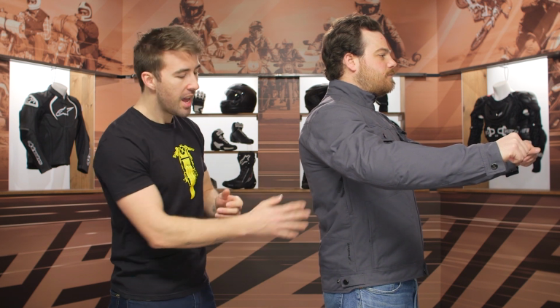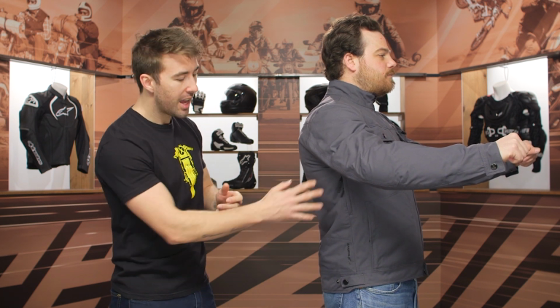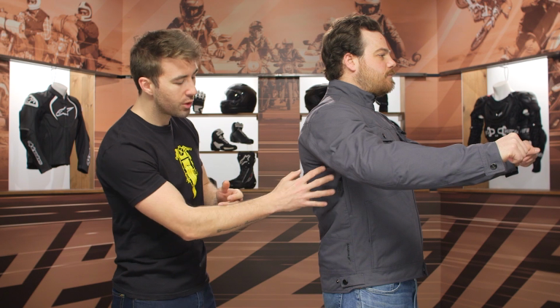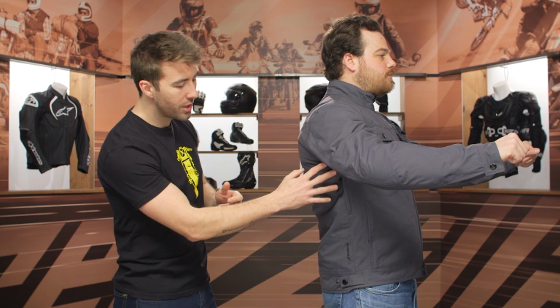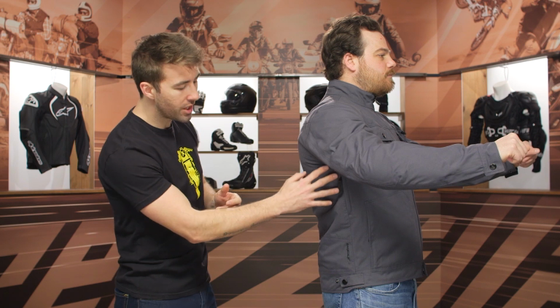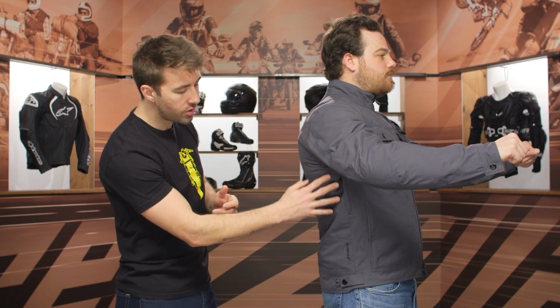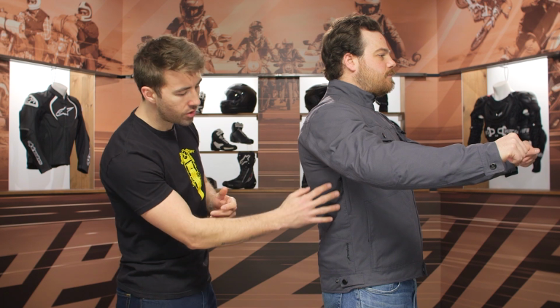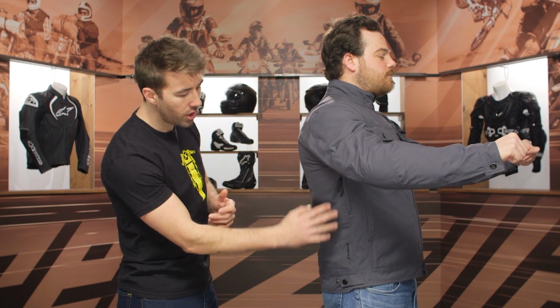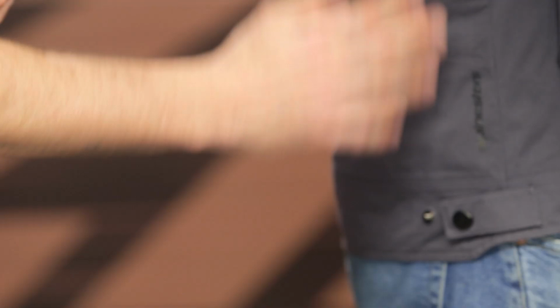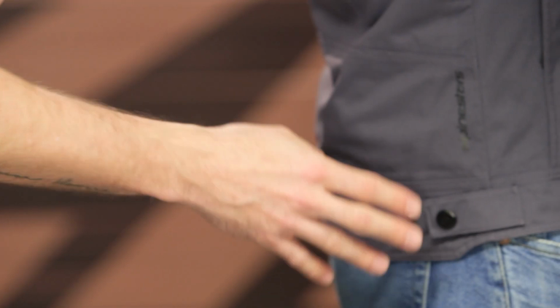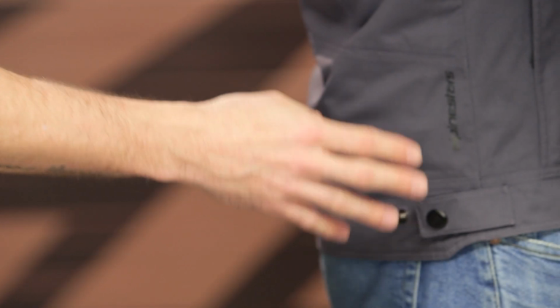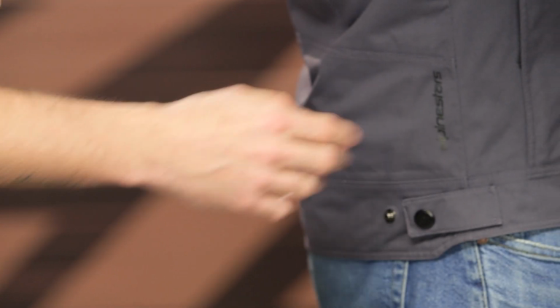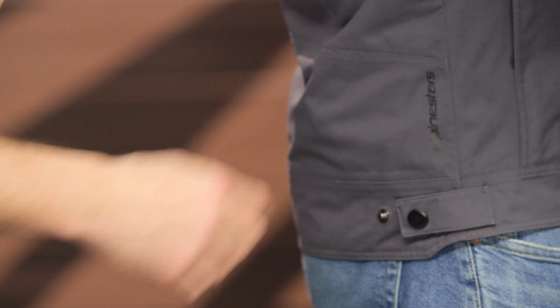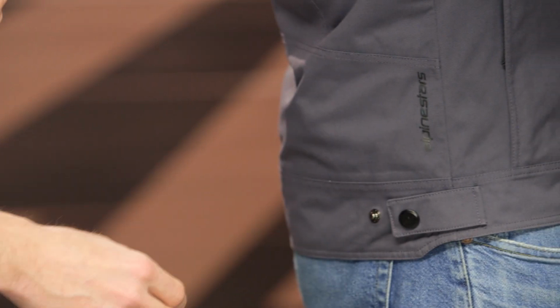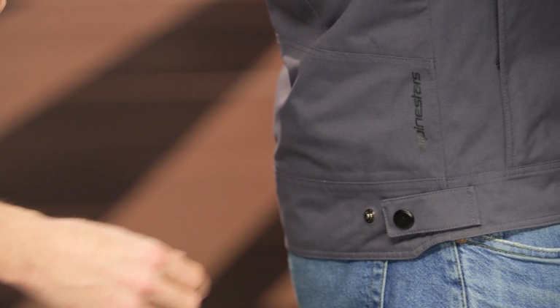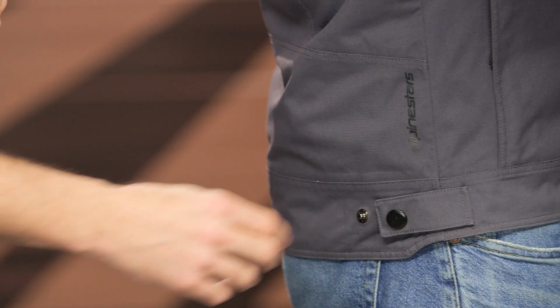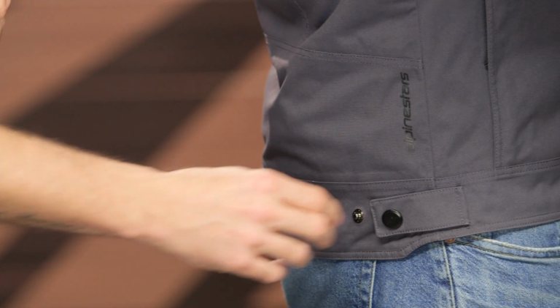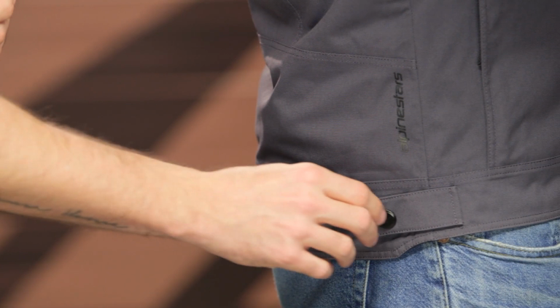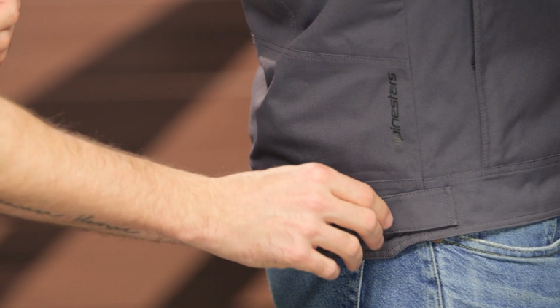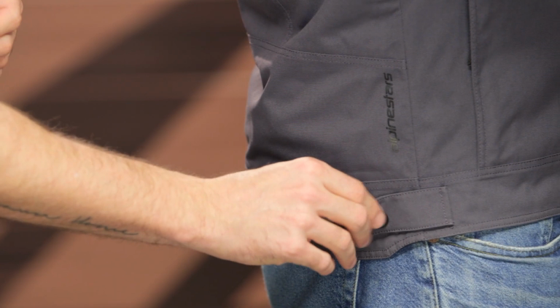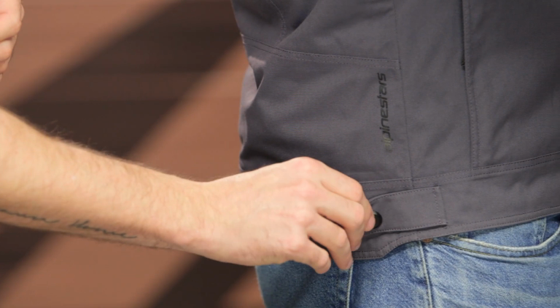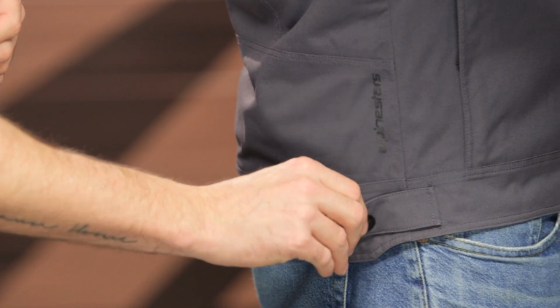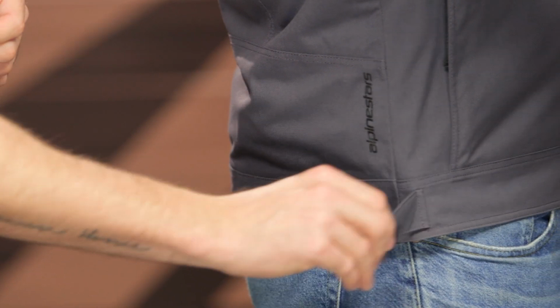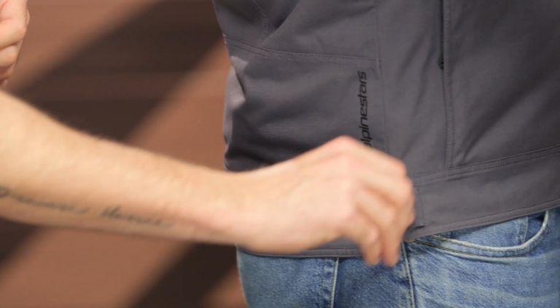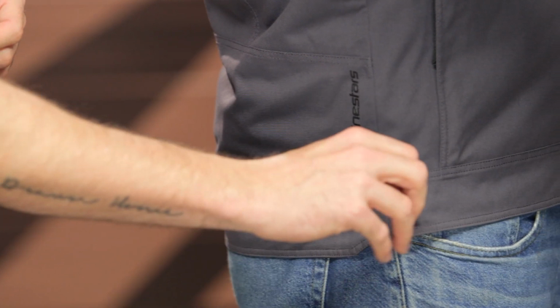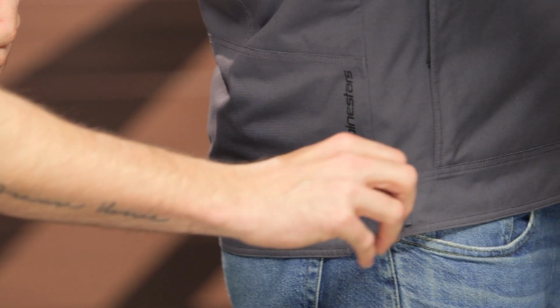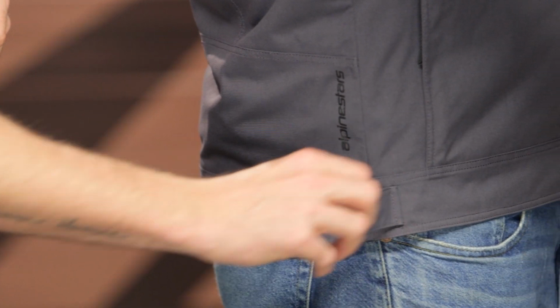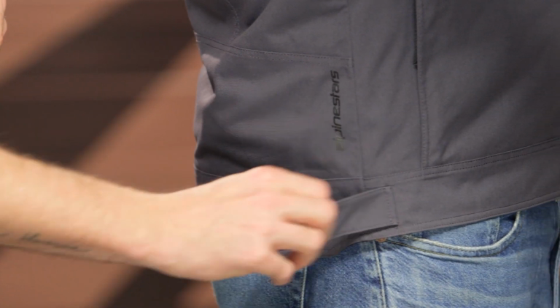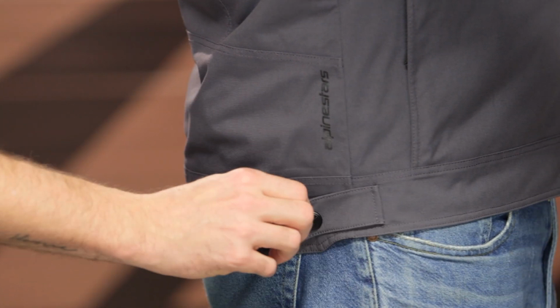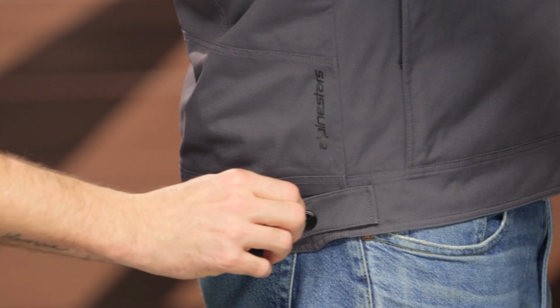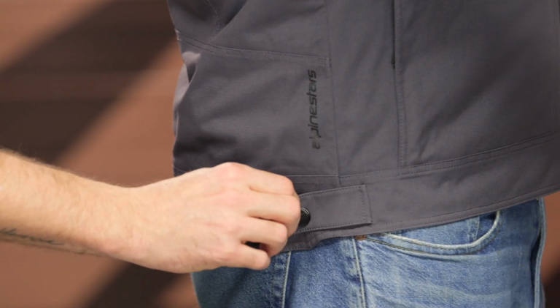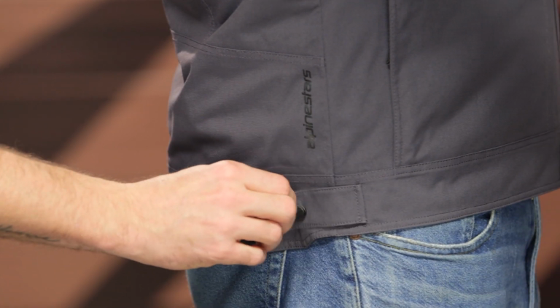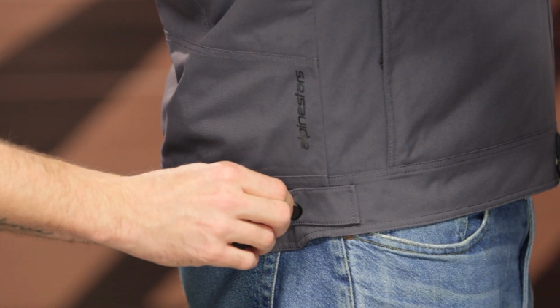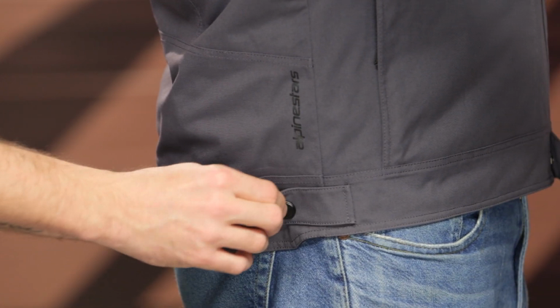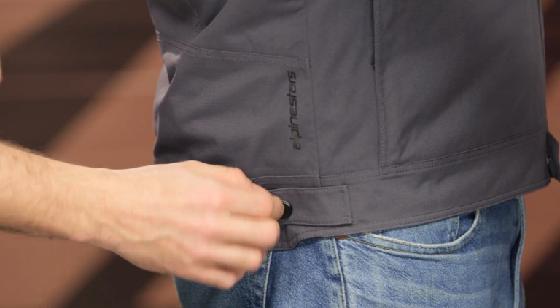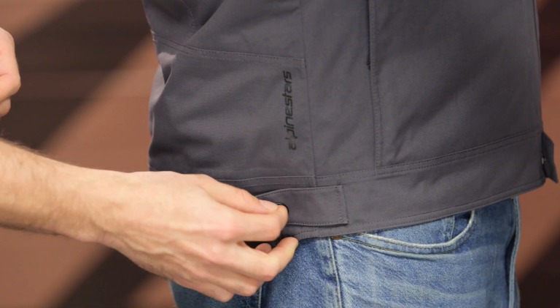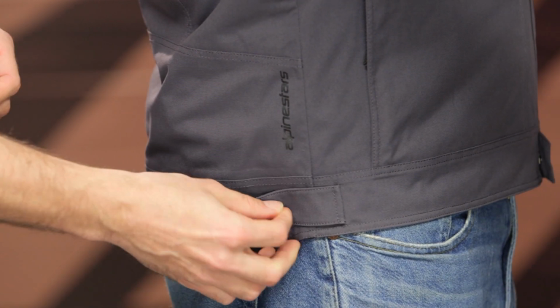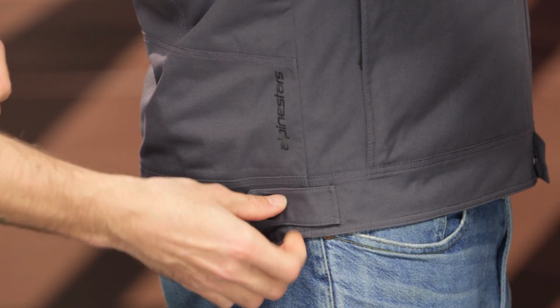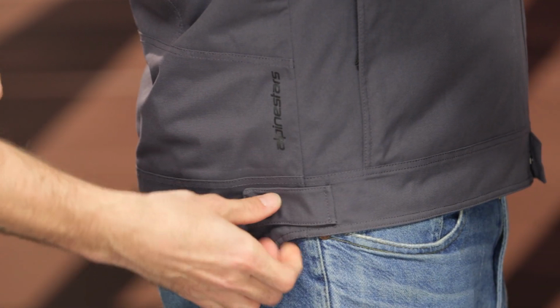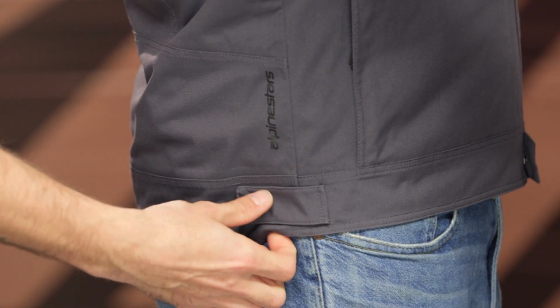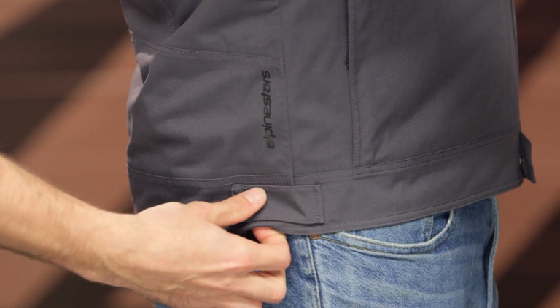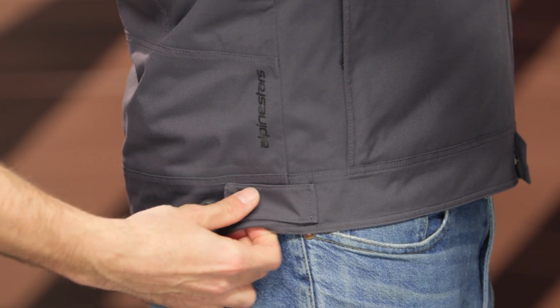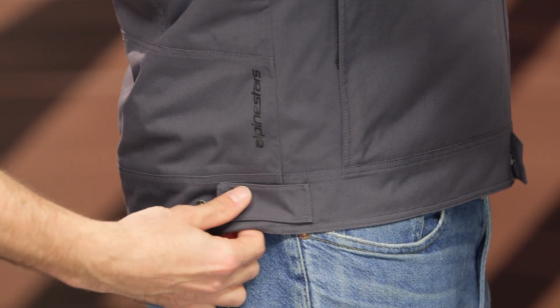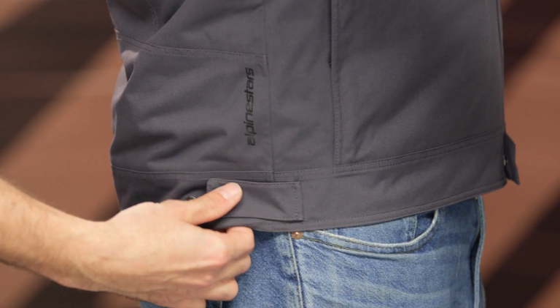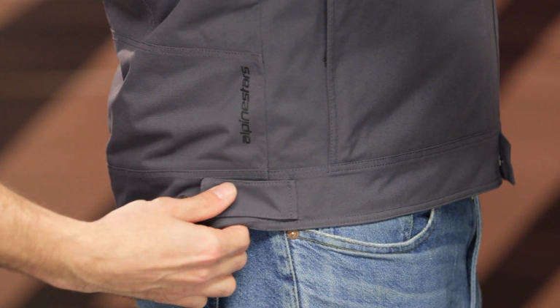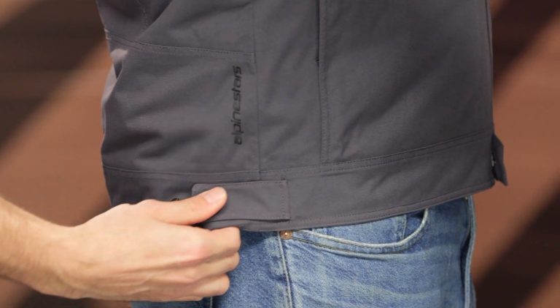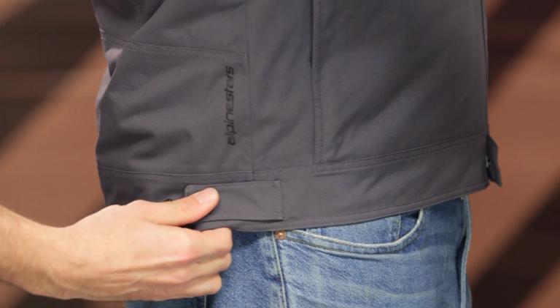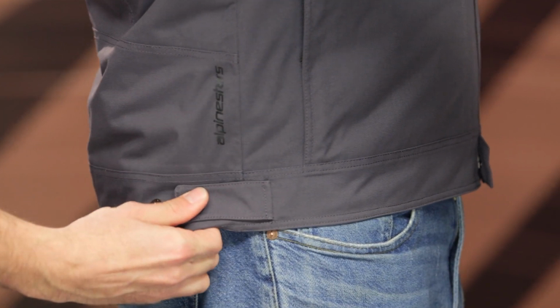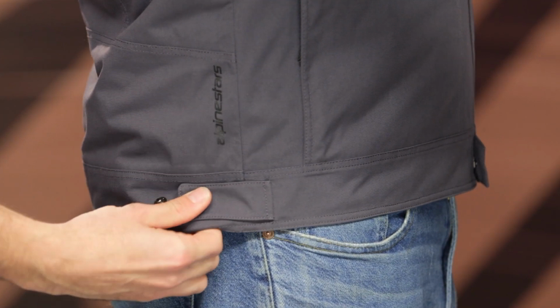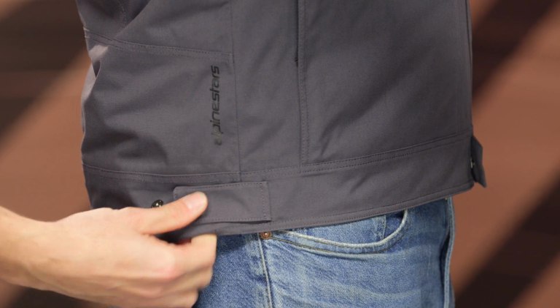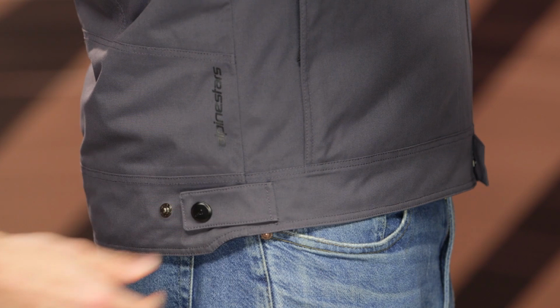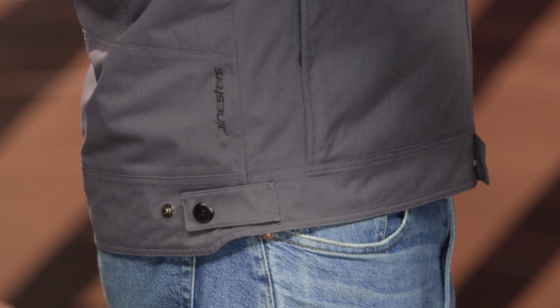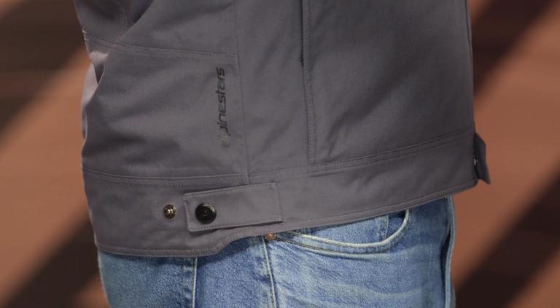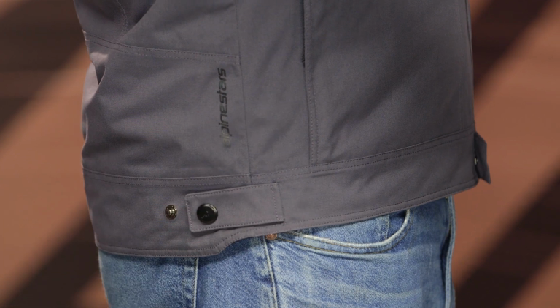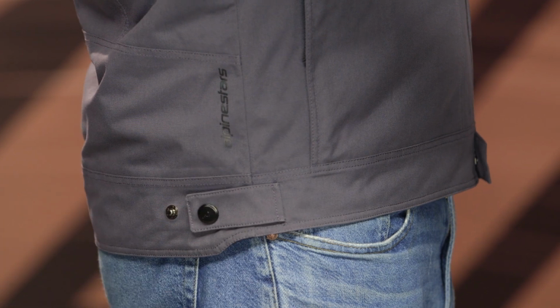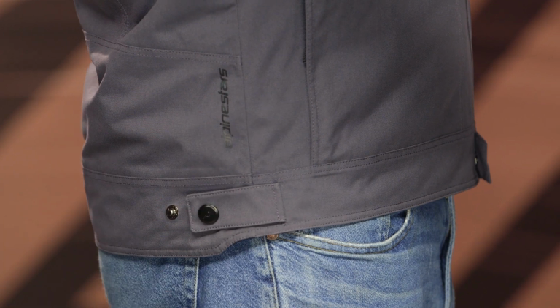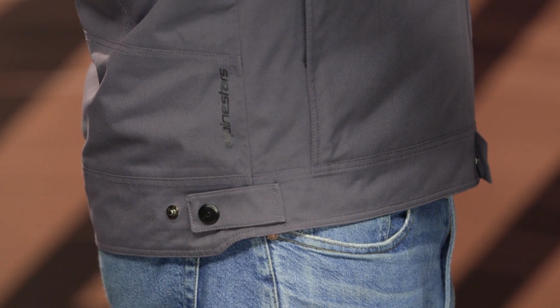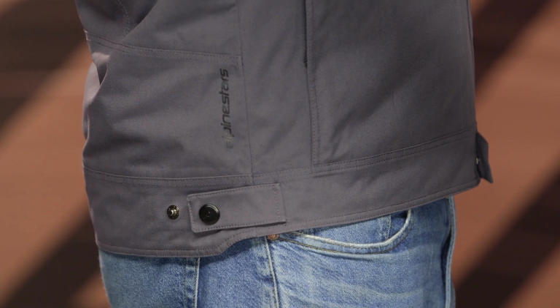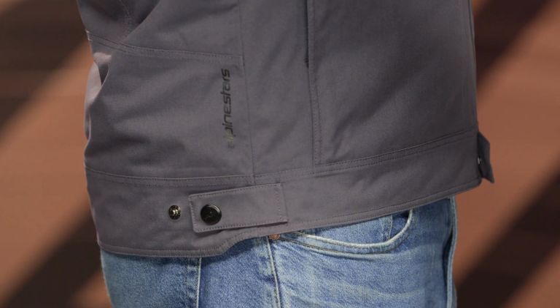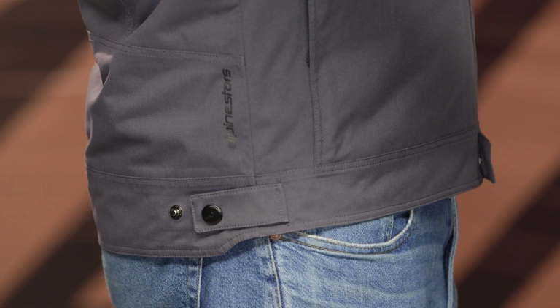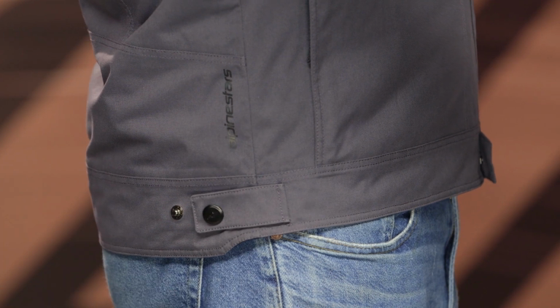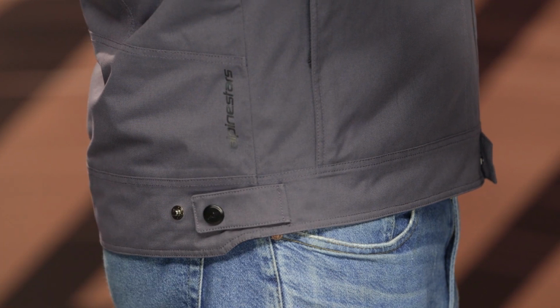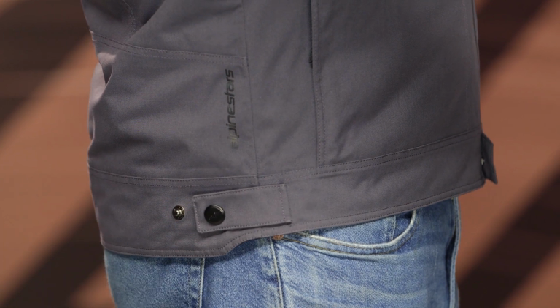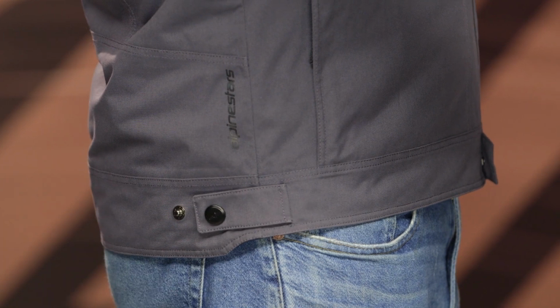Working down to the waistline, there's a simple two snap adjustment there — very simple, very straightforward.